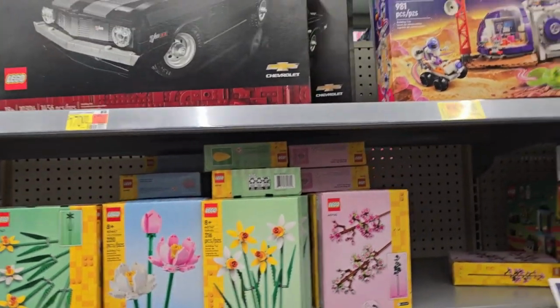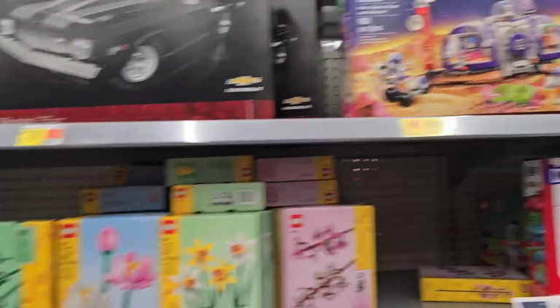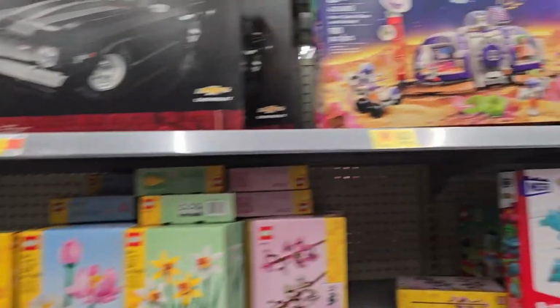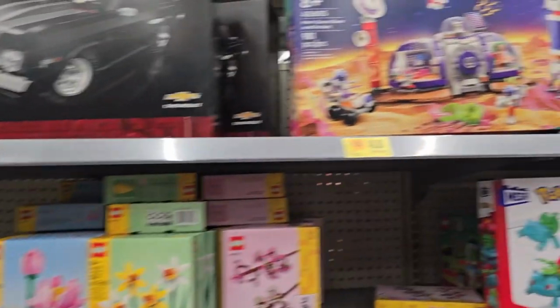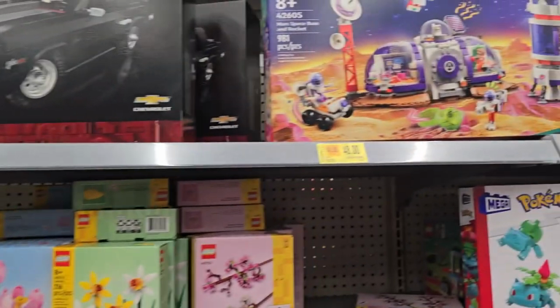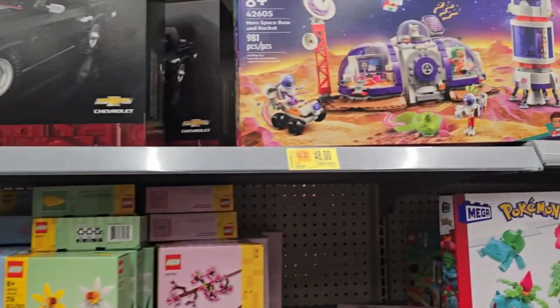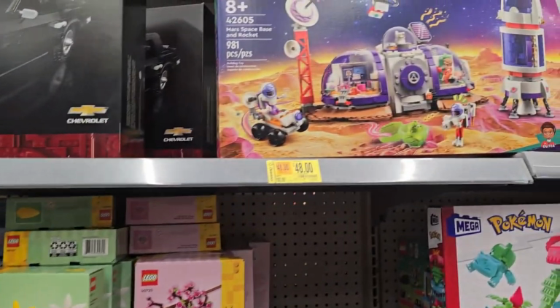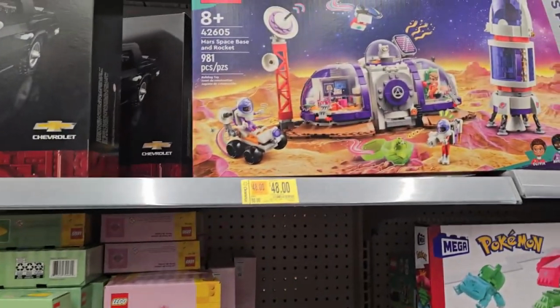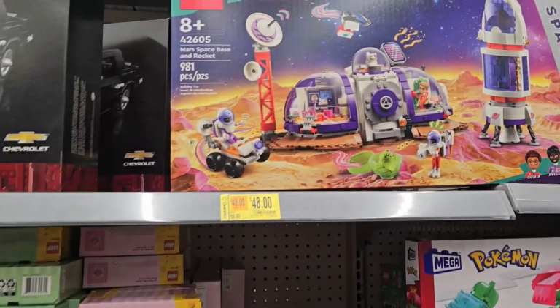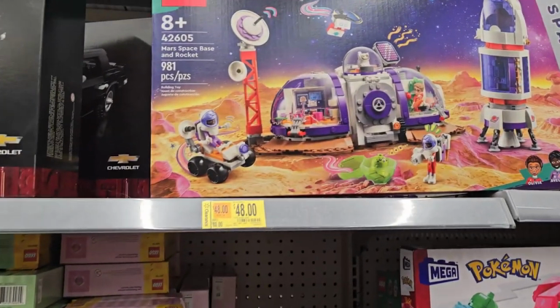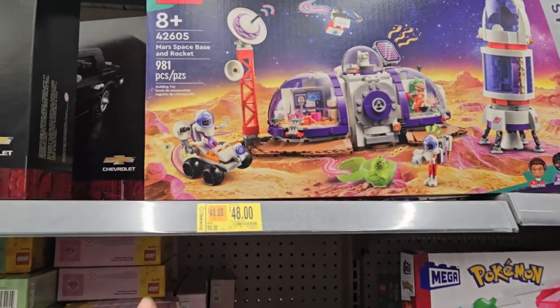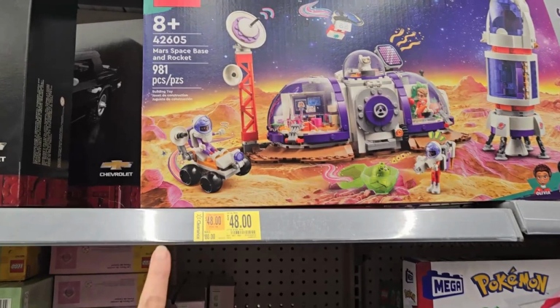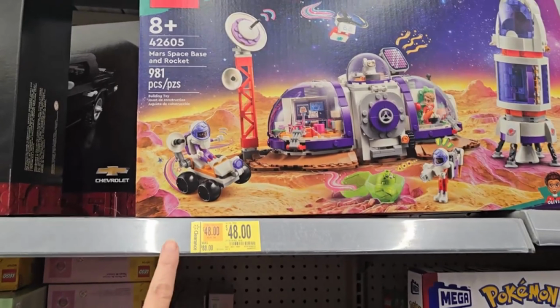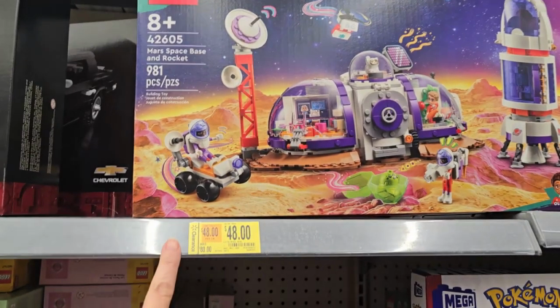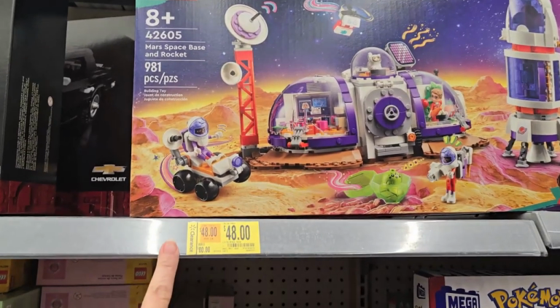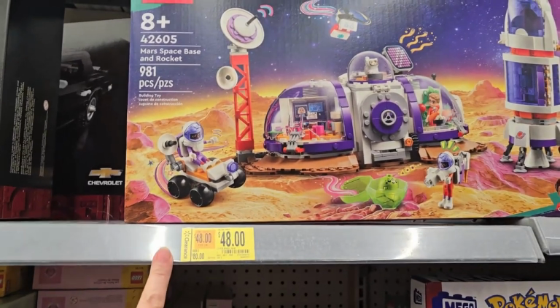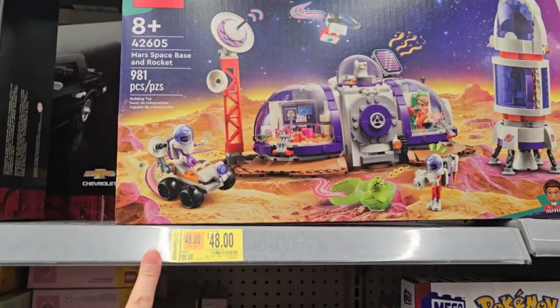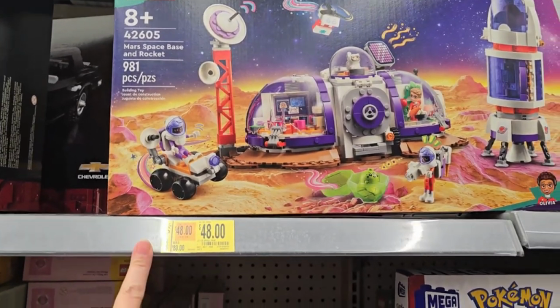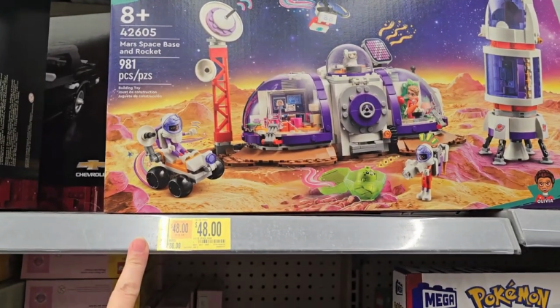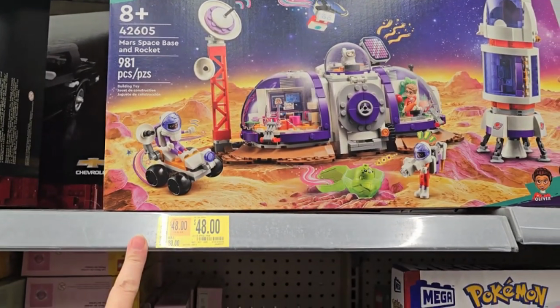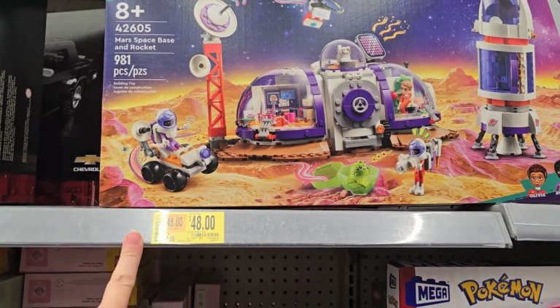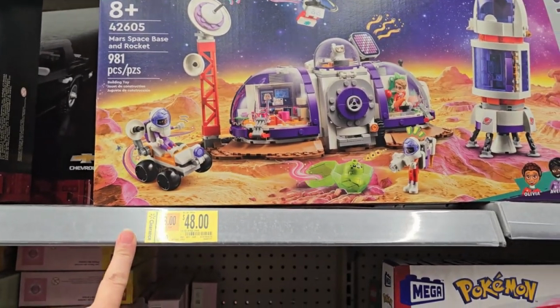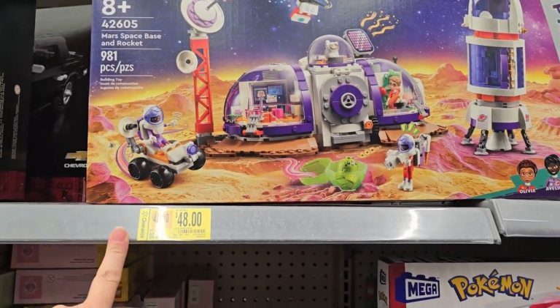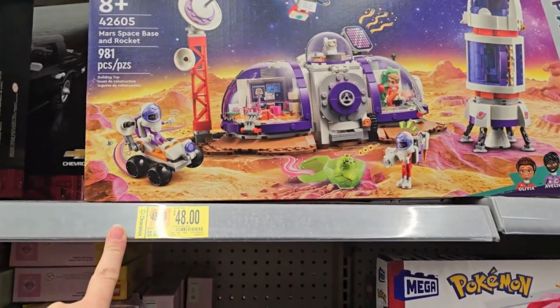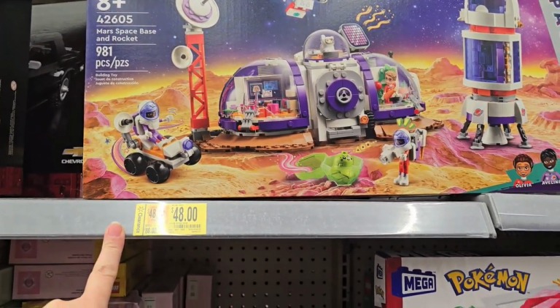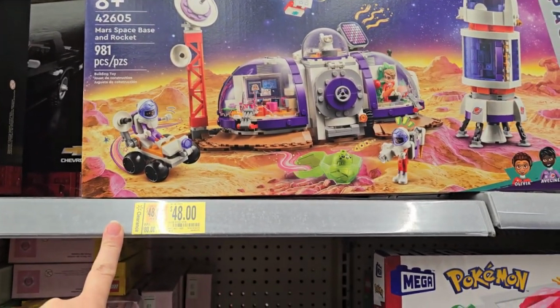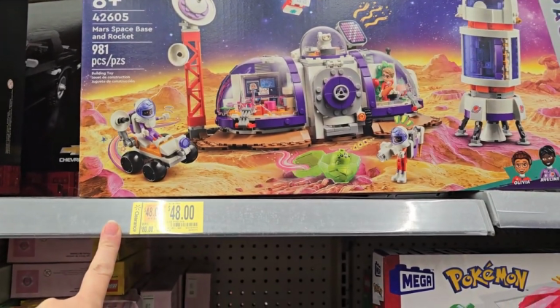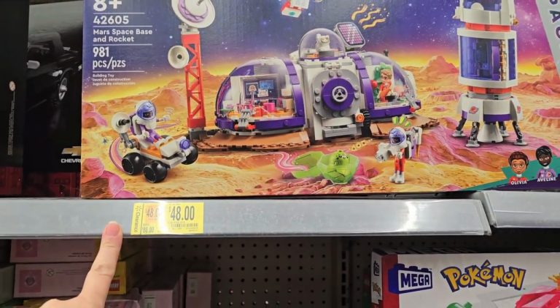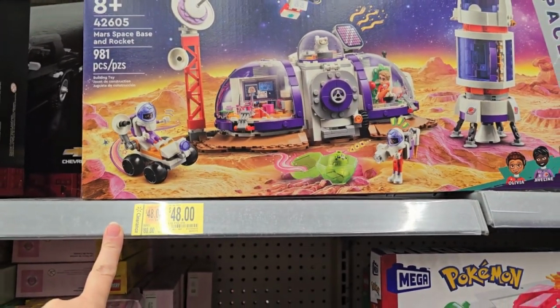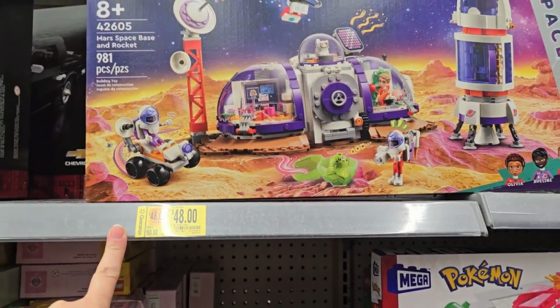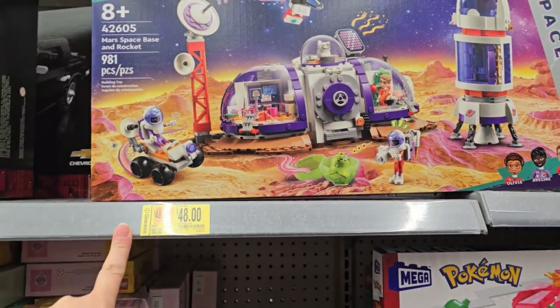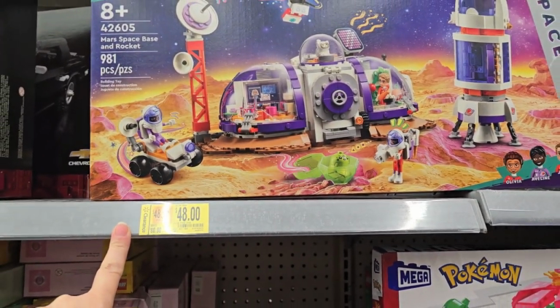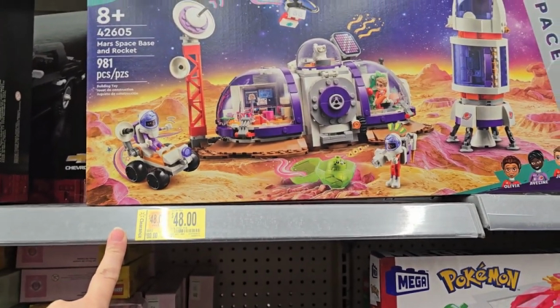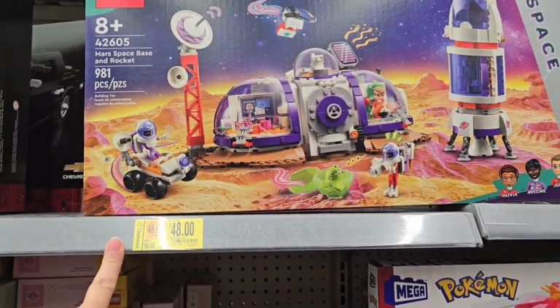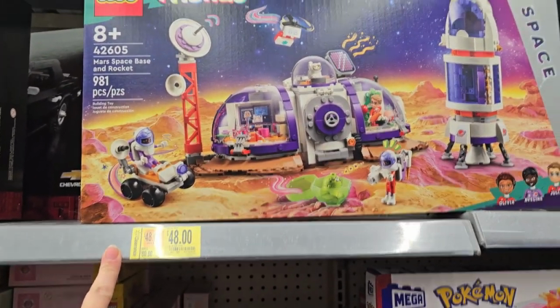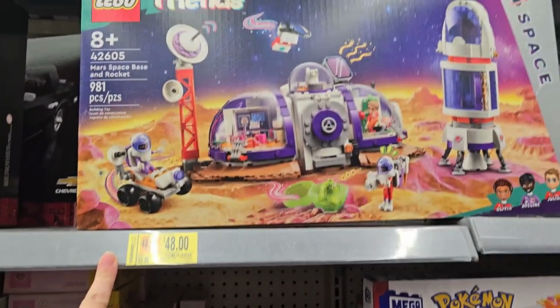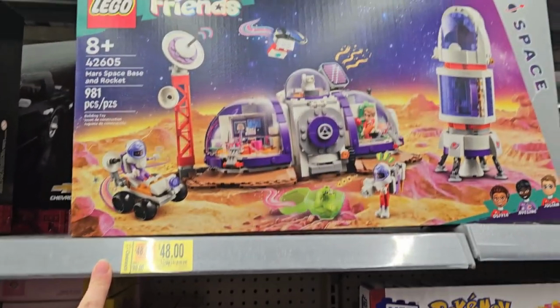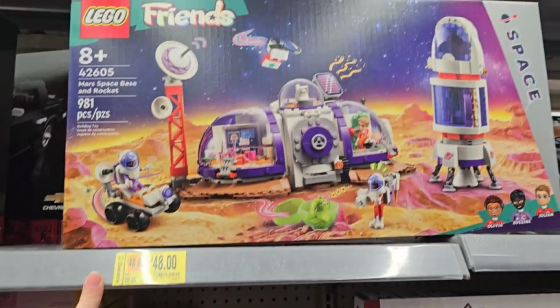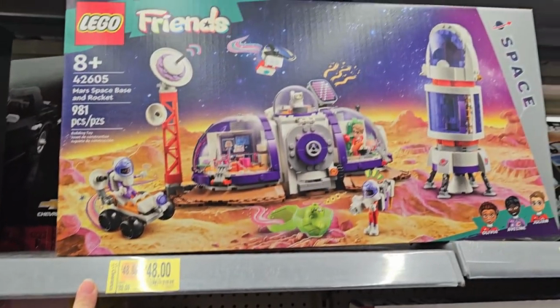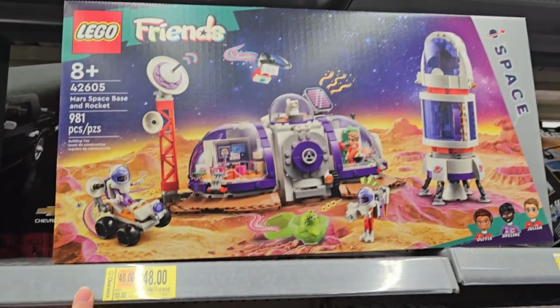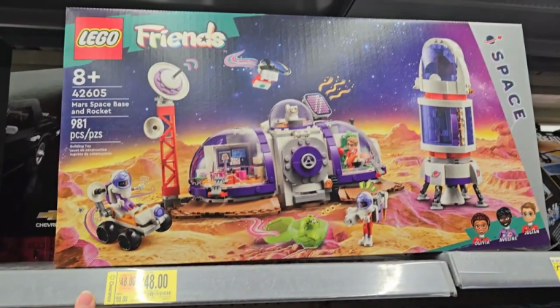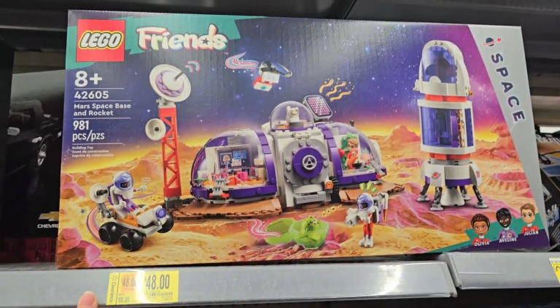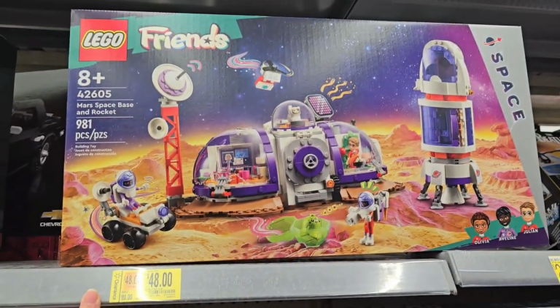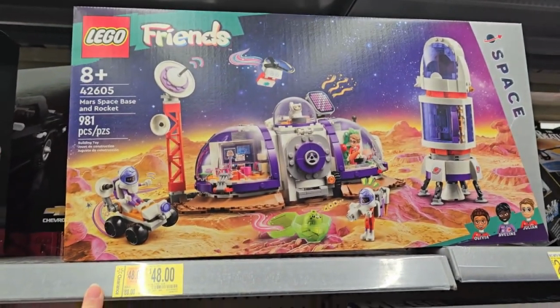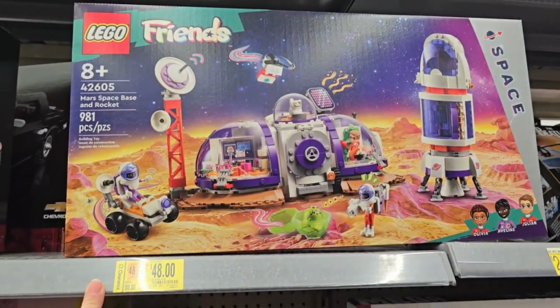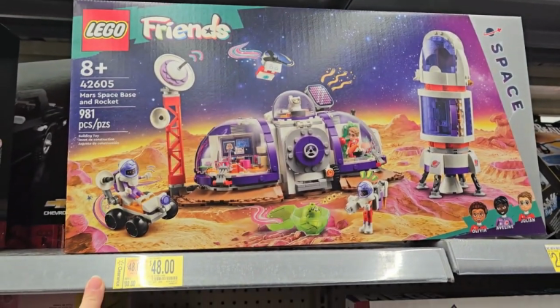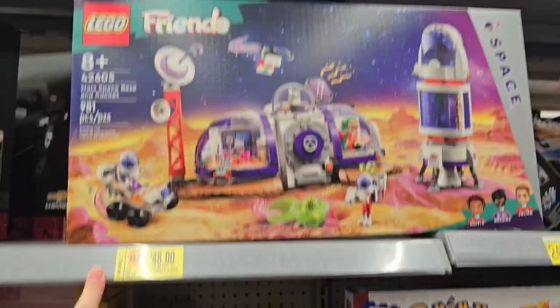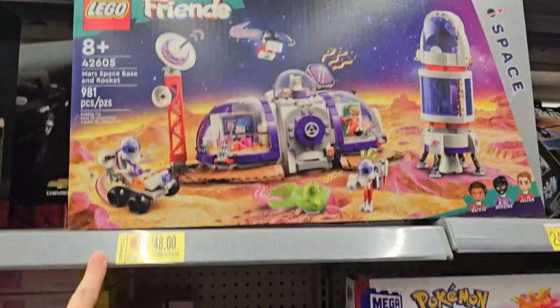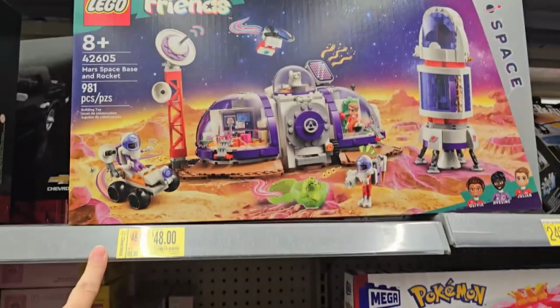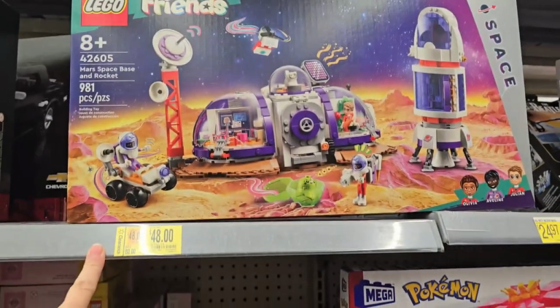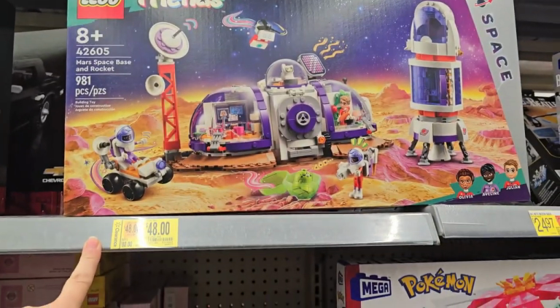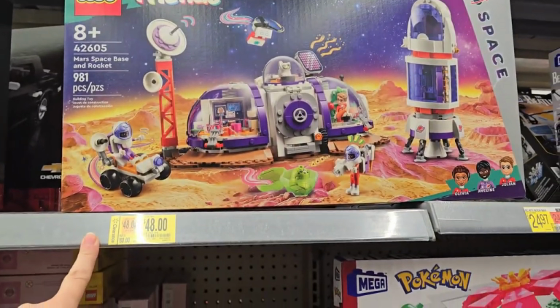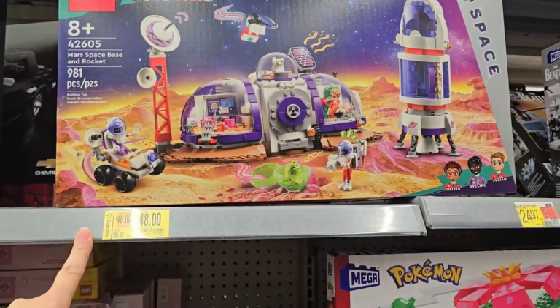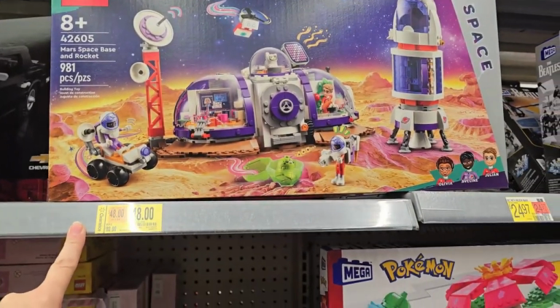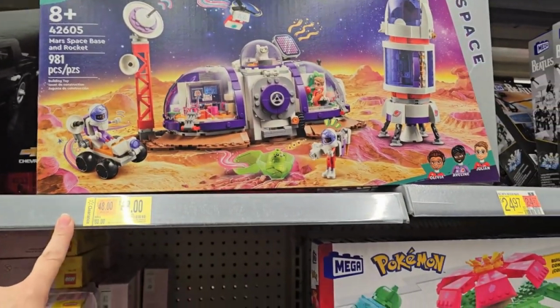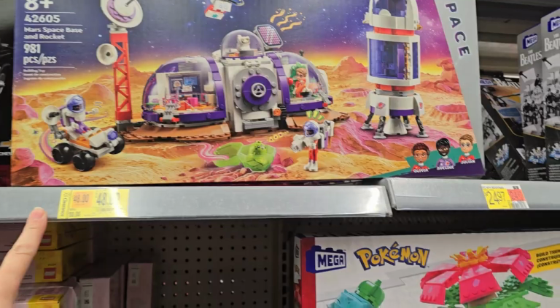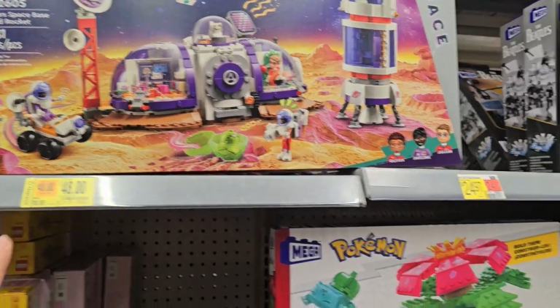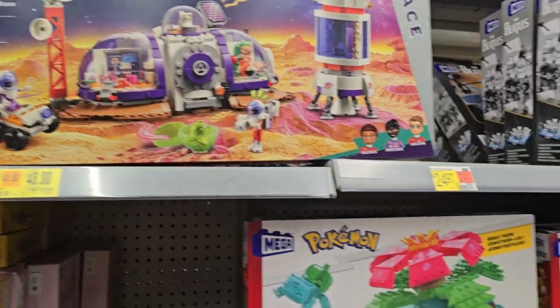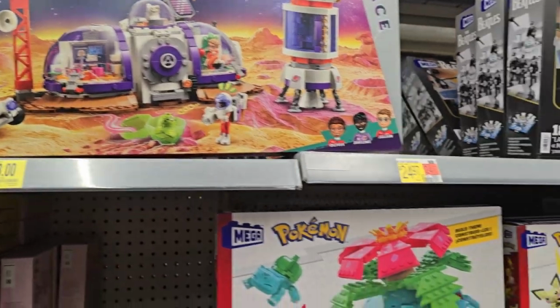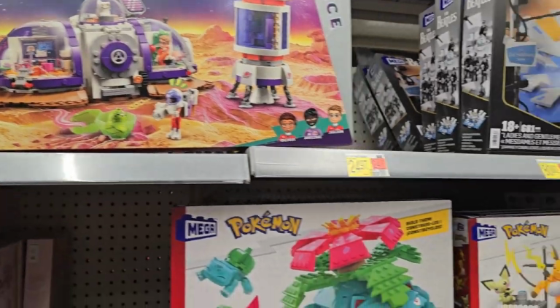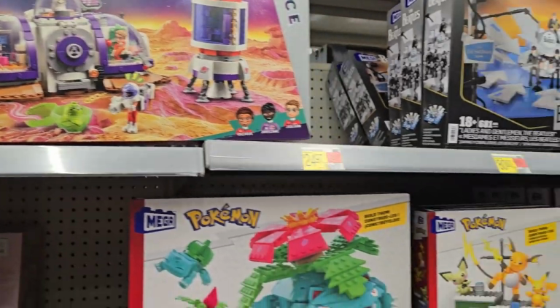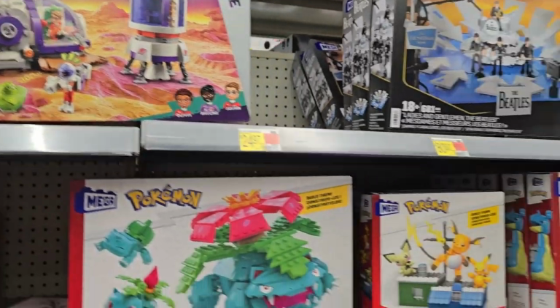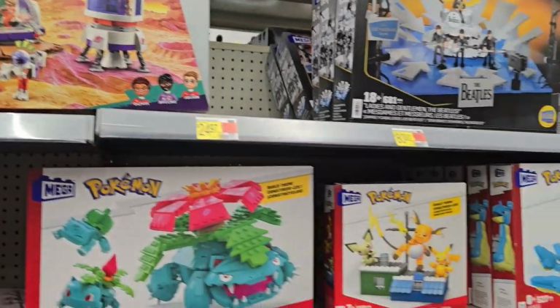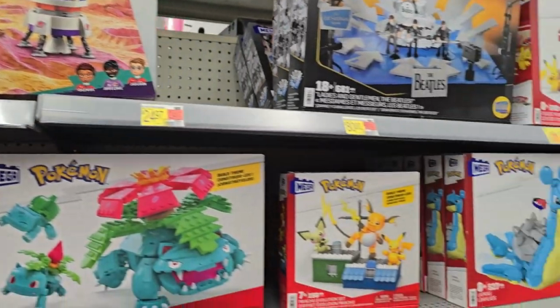This space set was eighty dollars, now forty-eight. Not quite fifty percent off, but still.